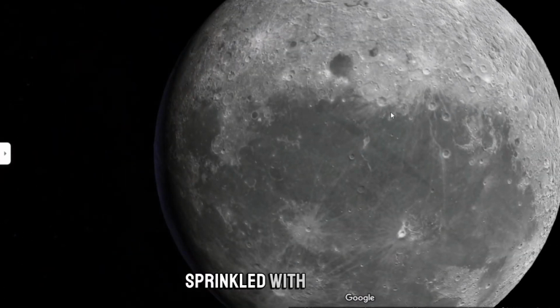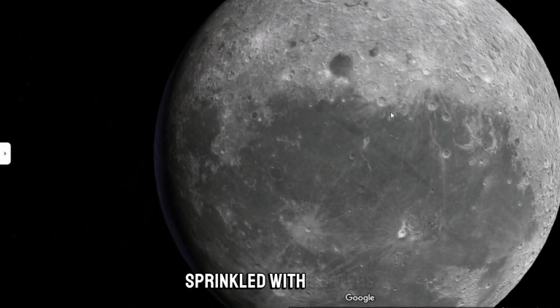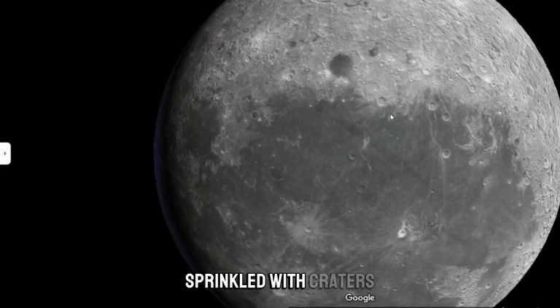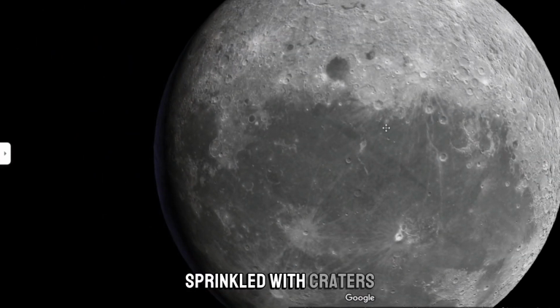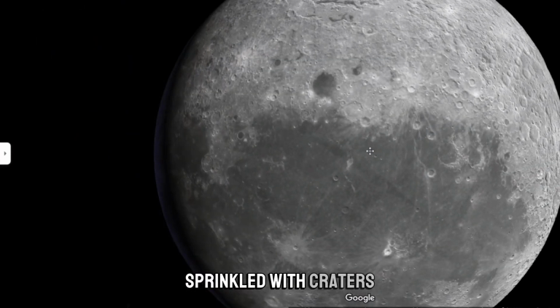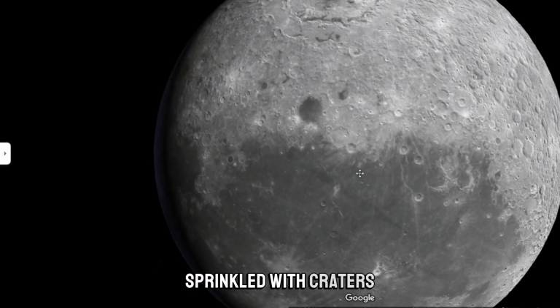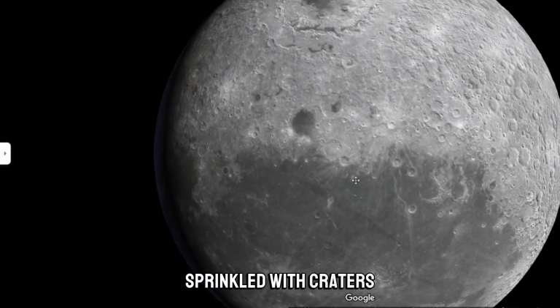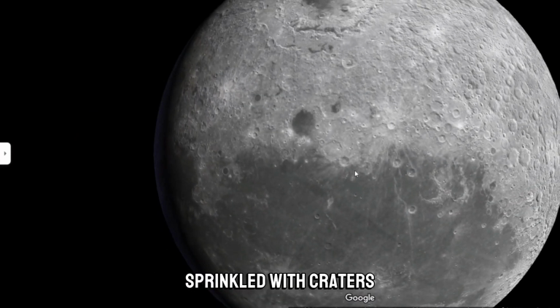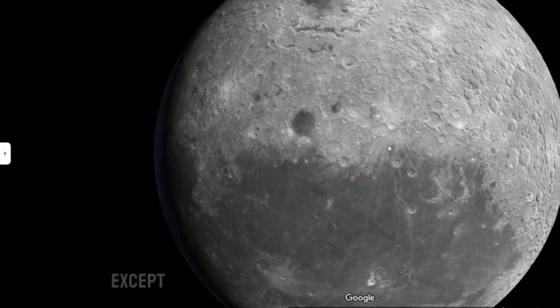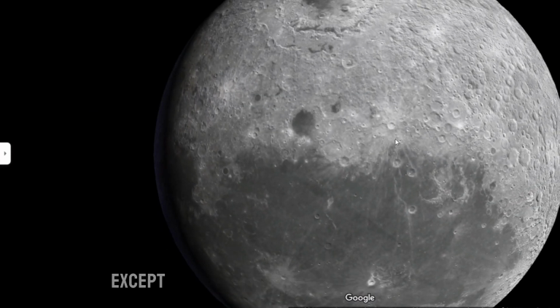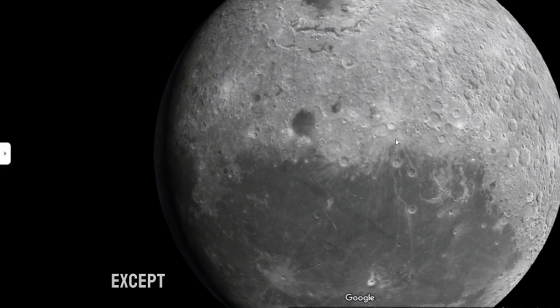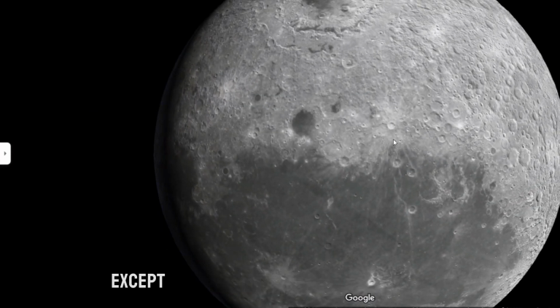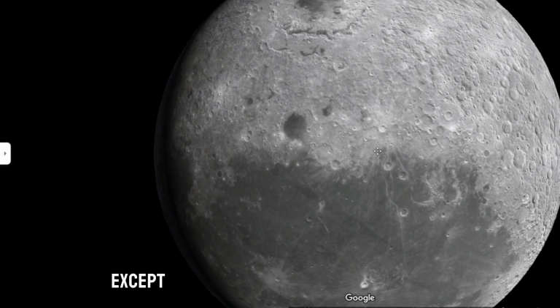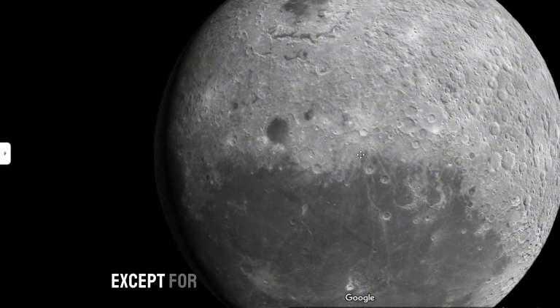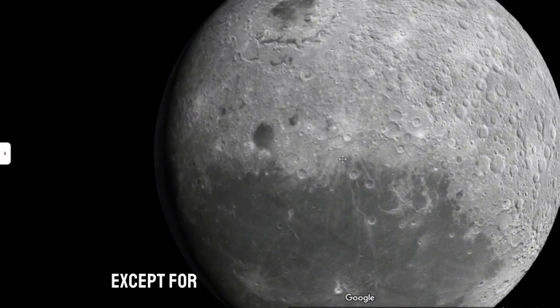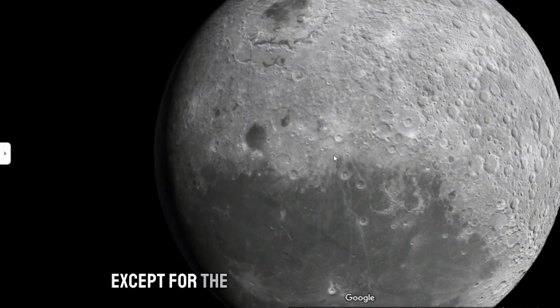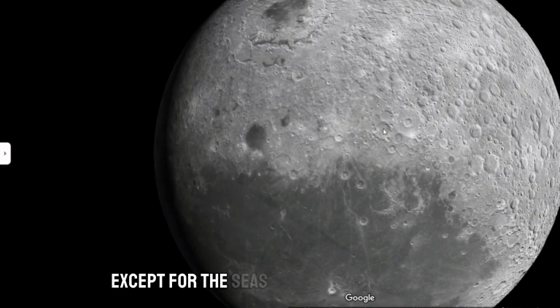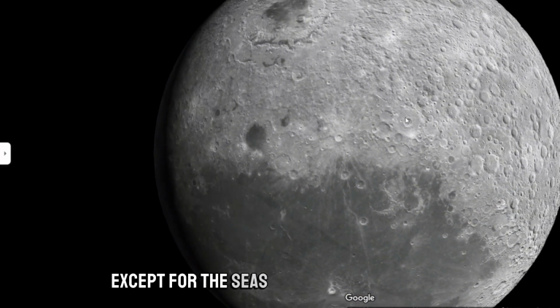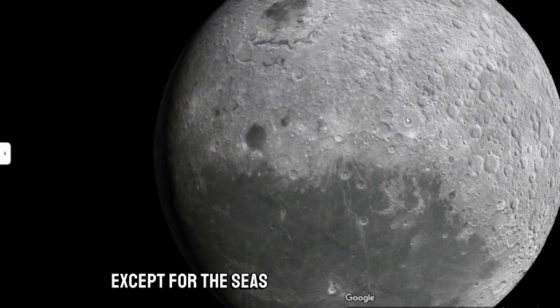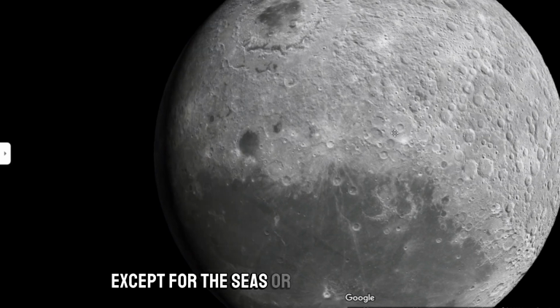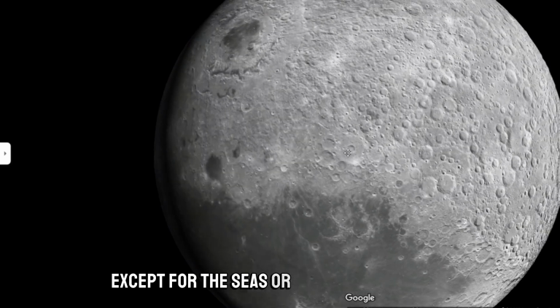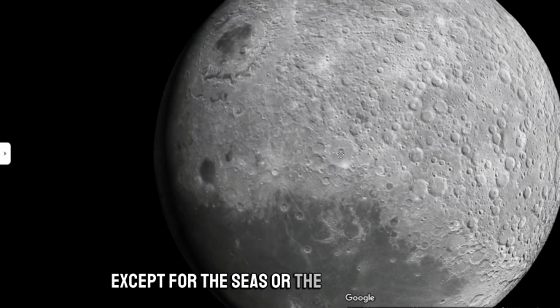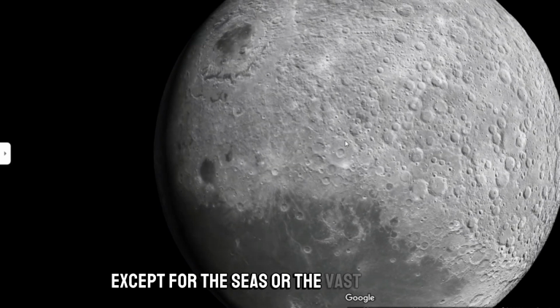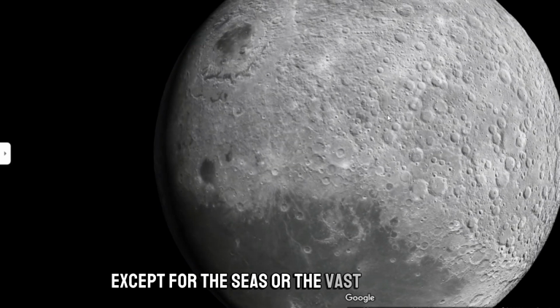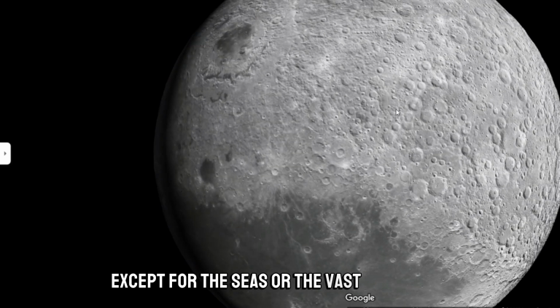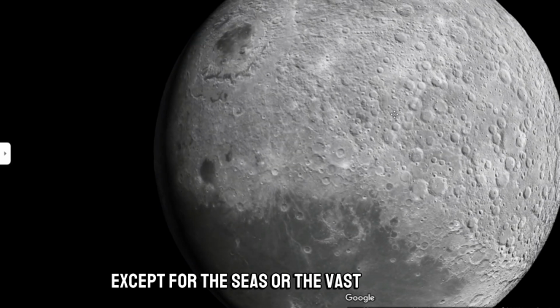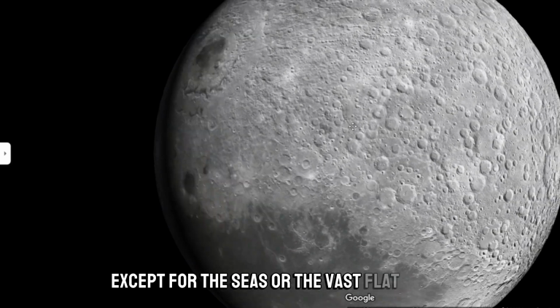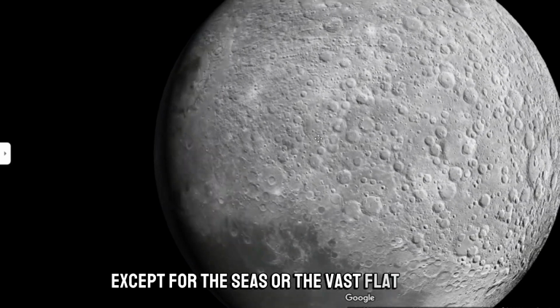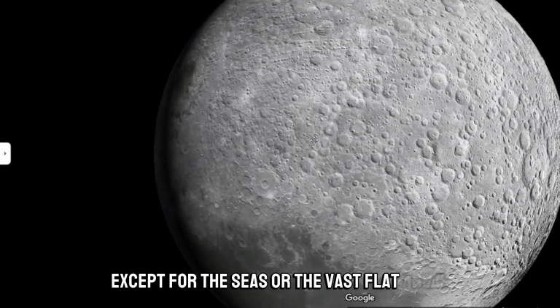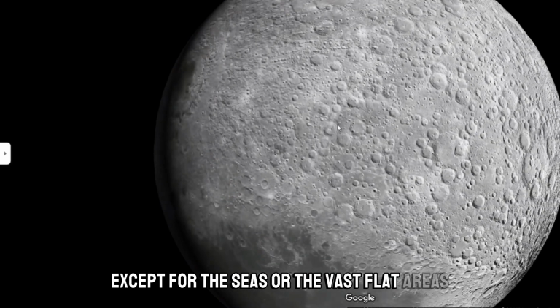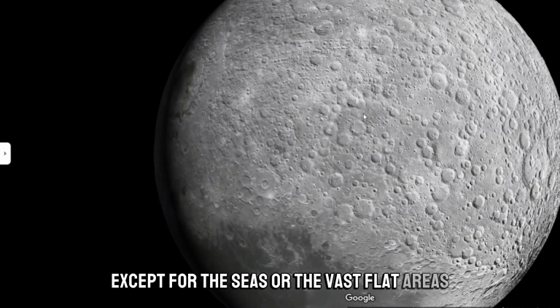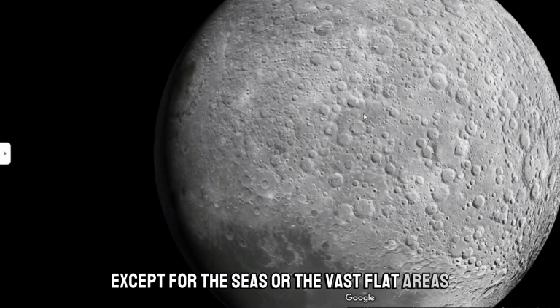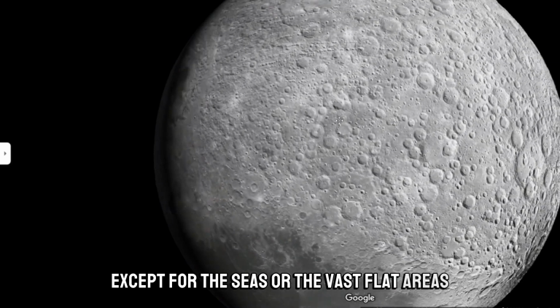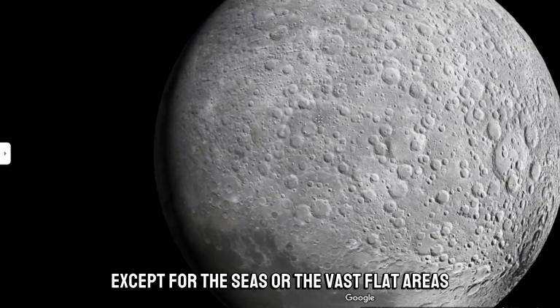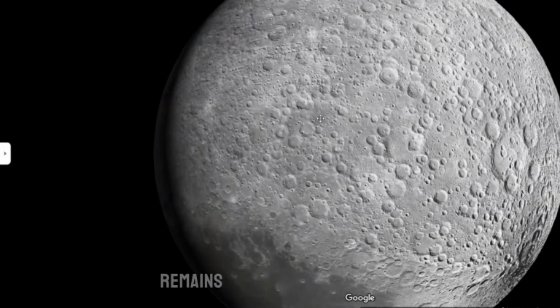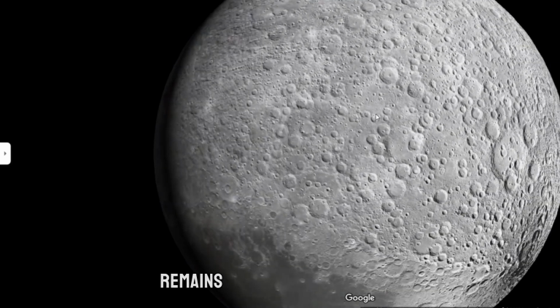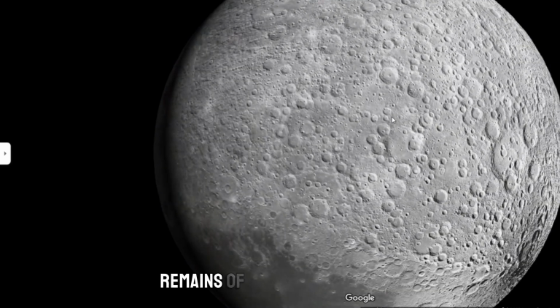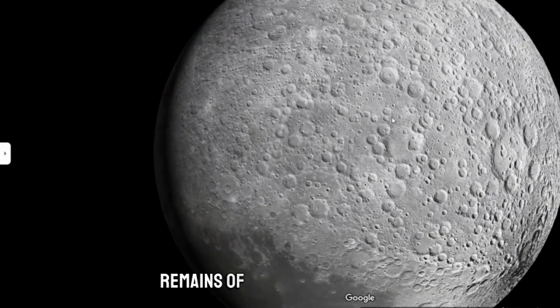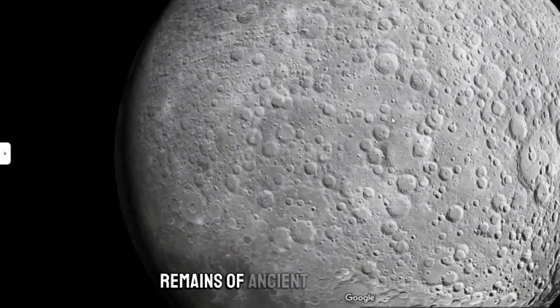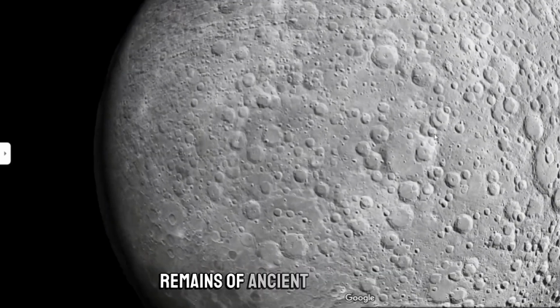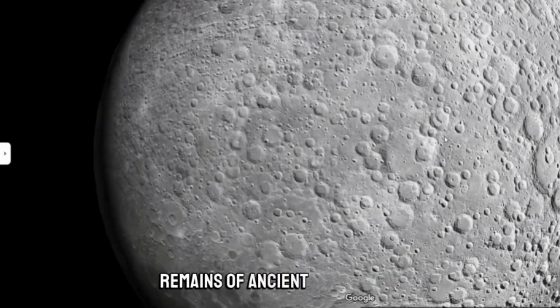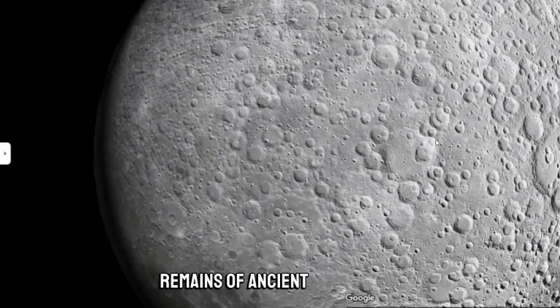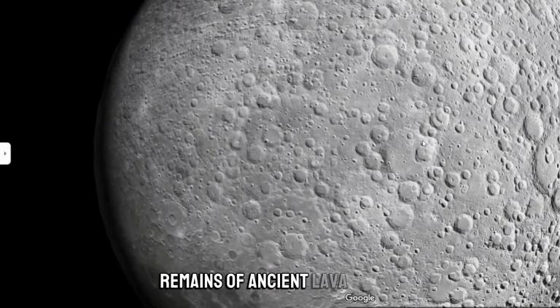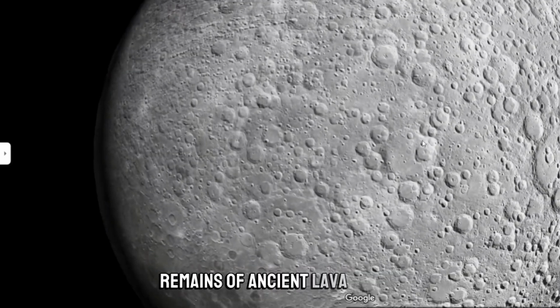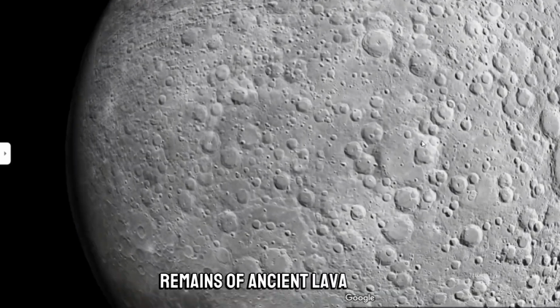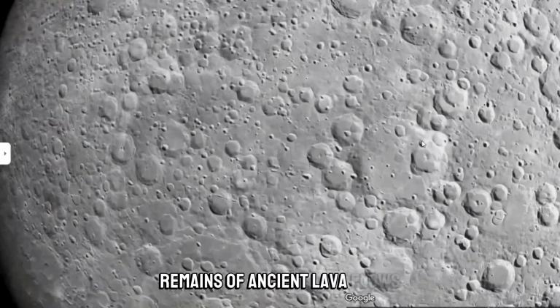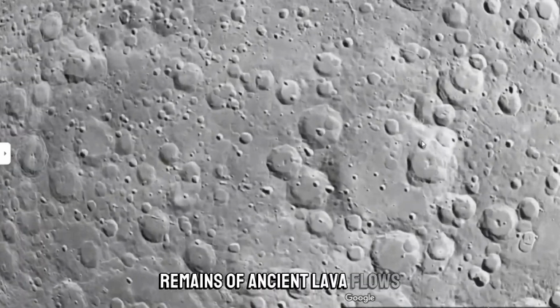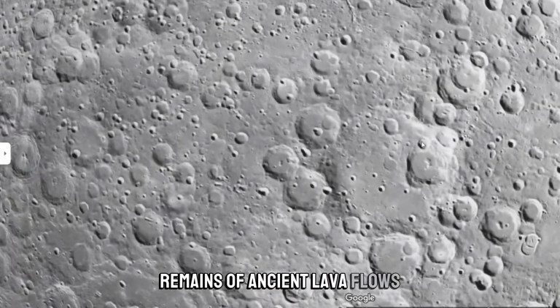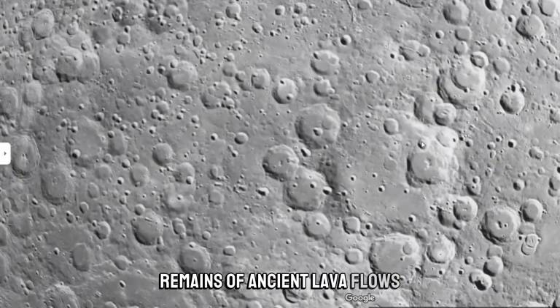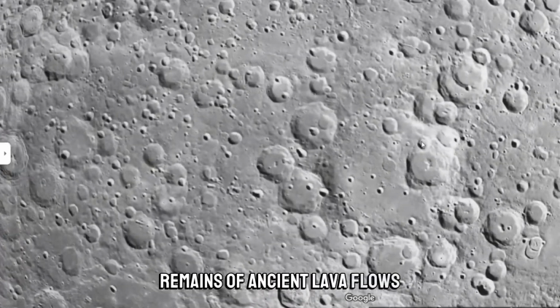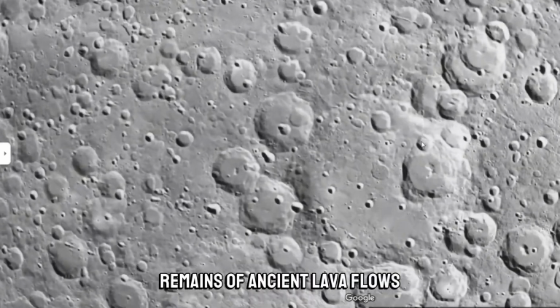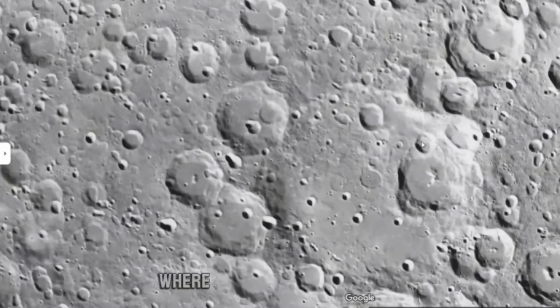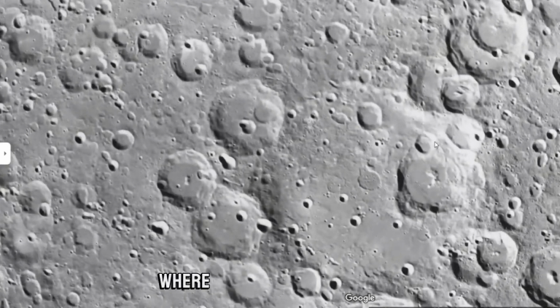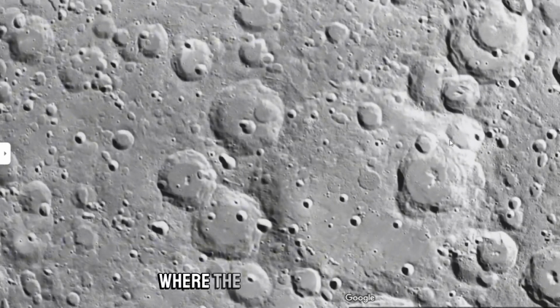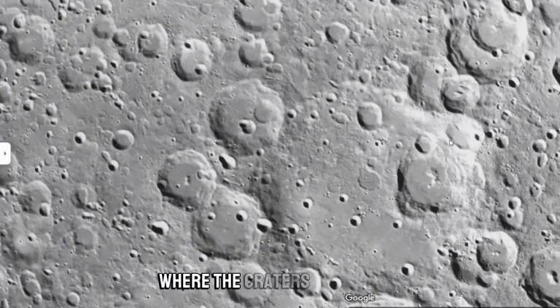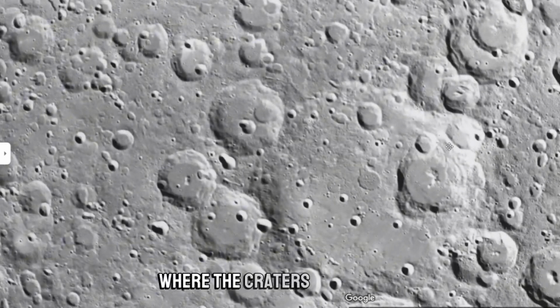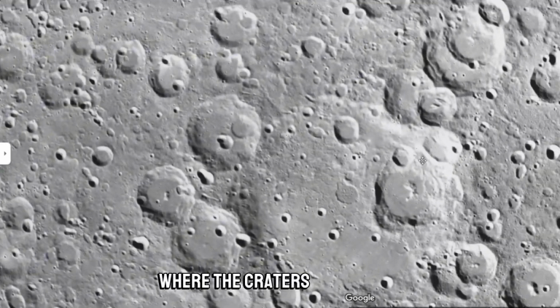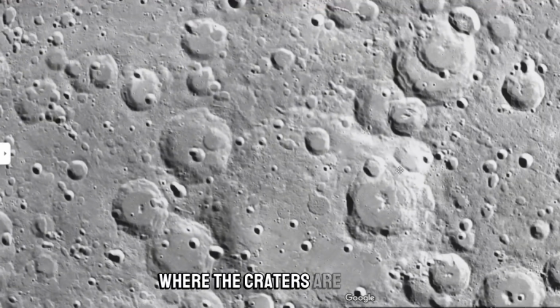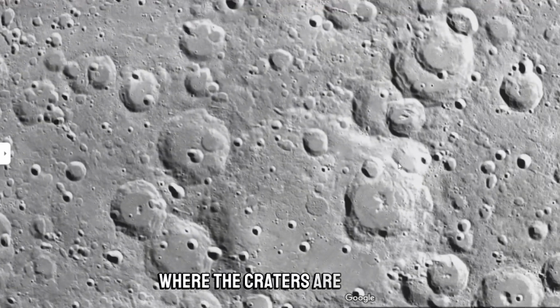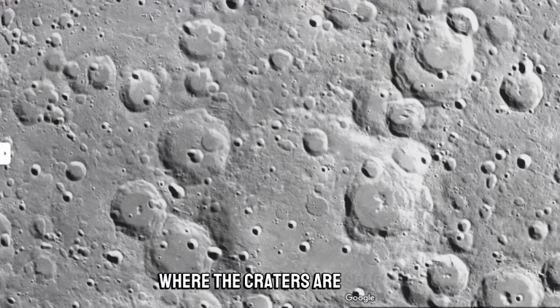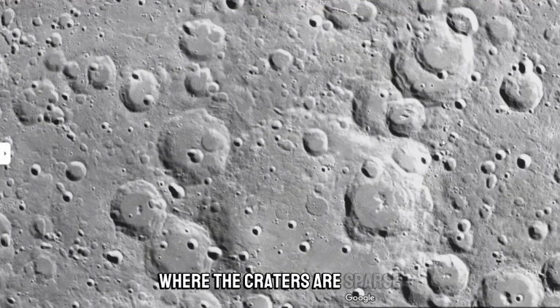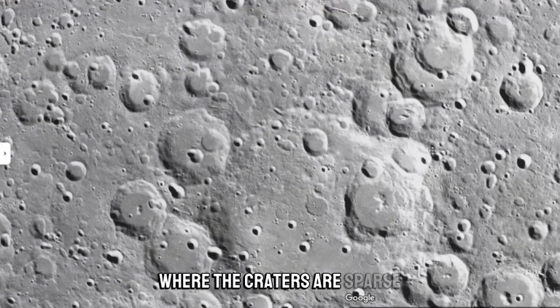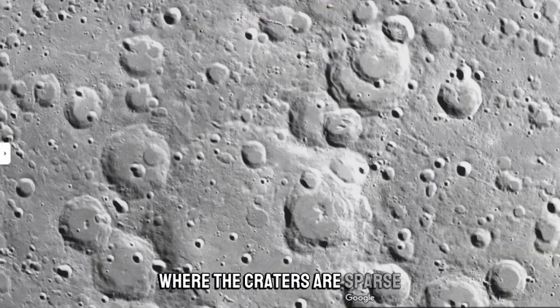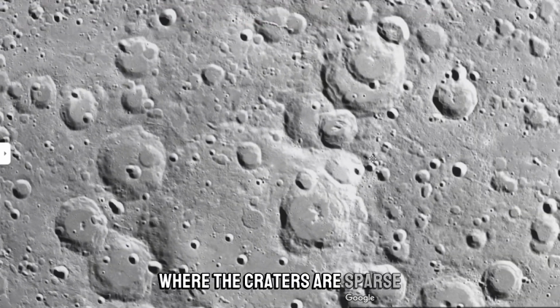The Moon has an irregular surface sprinkled with craters, except for the seas — the vast flat areas that are remains of ancient lava flows — where the craters are sparser.